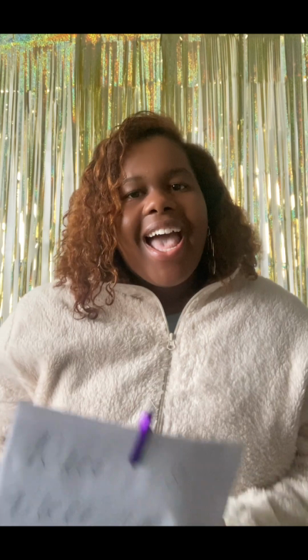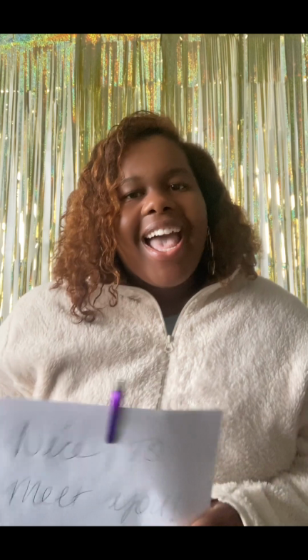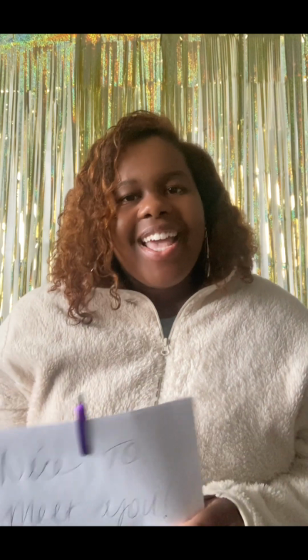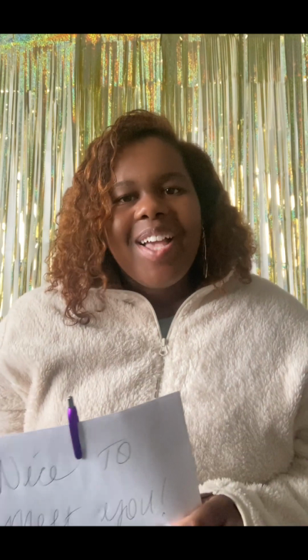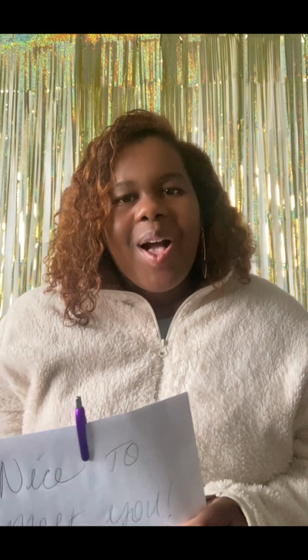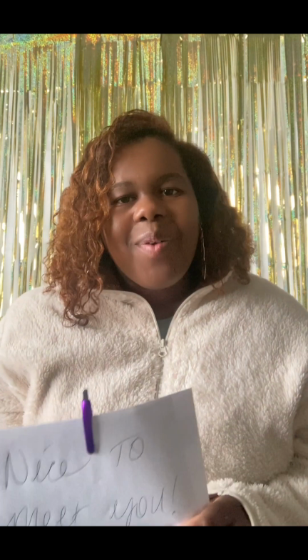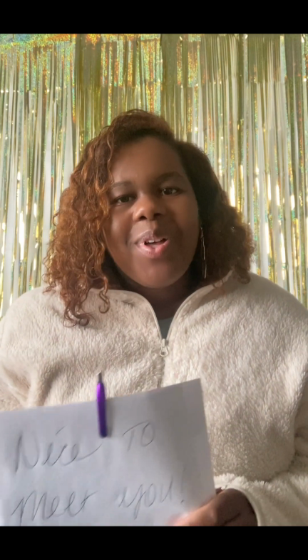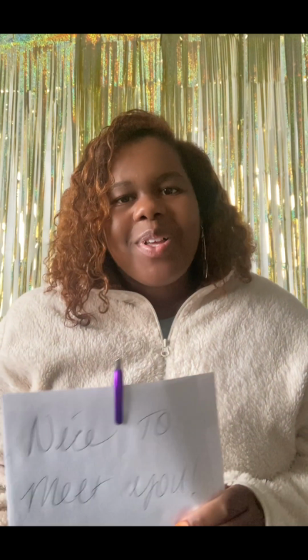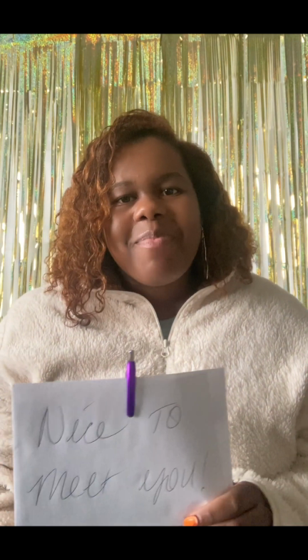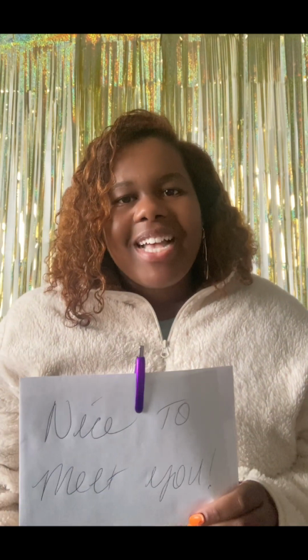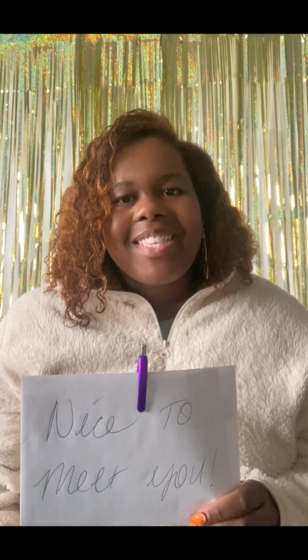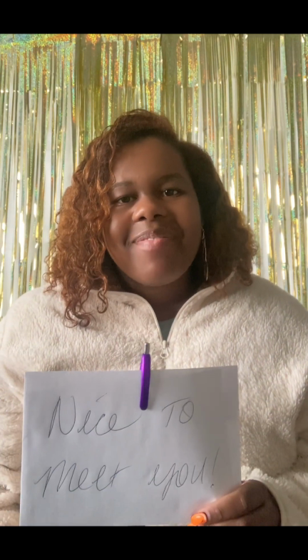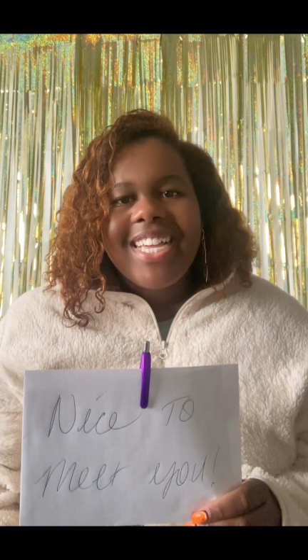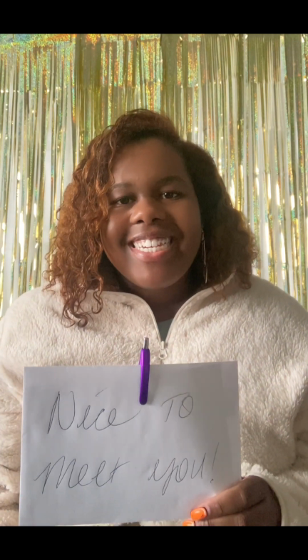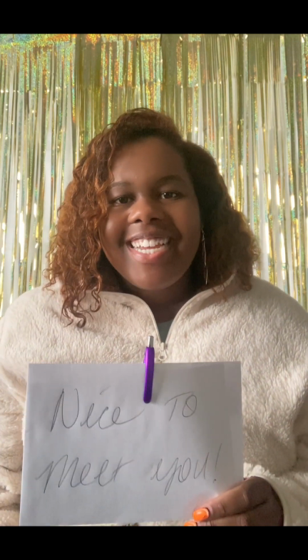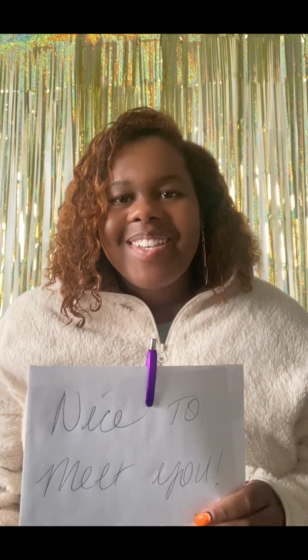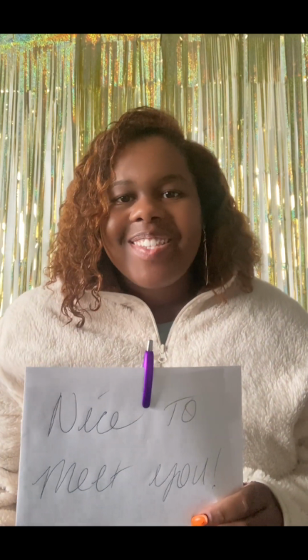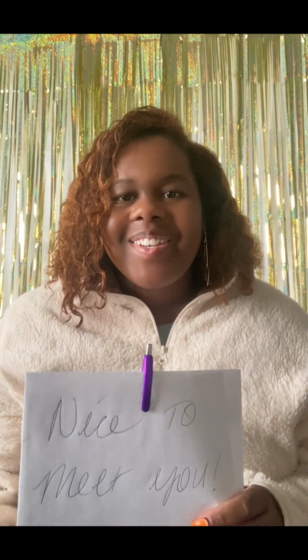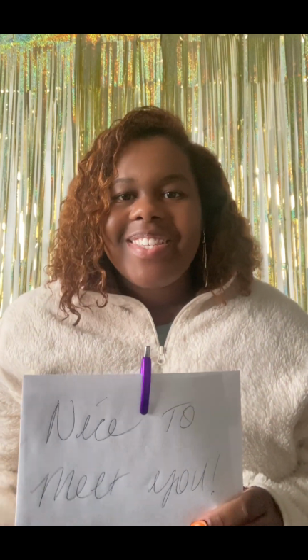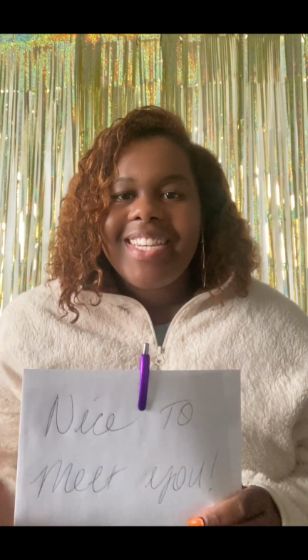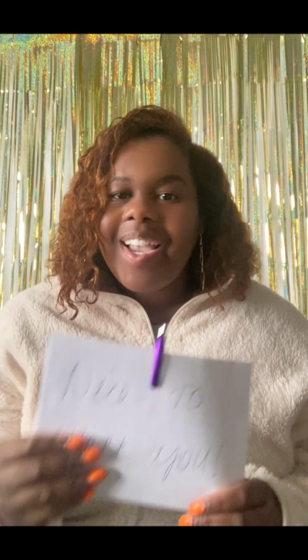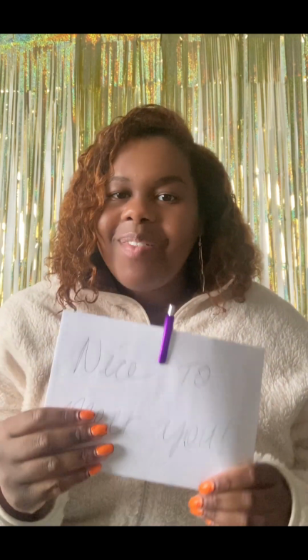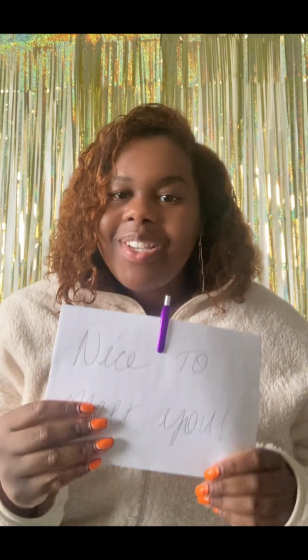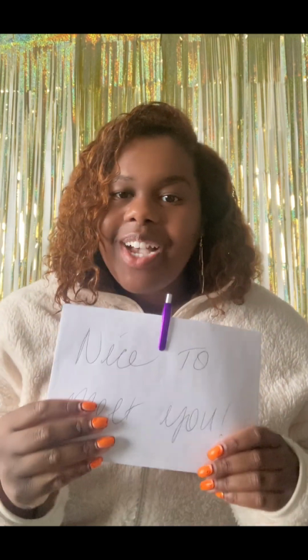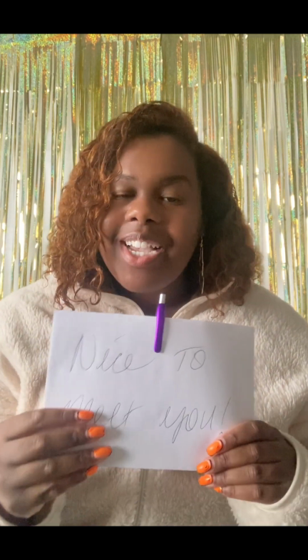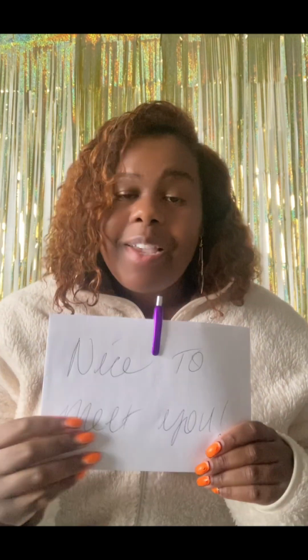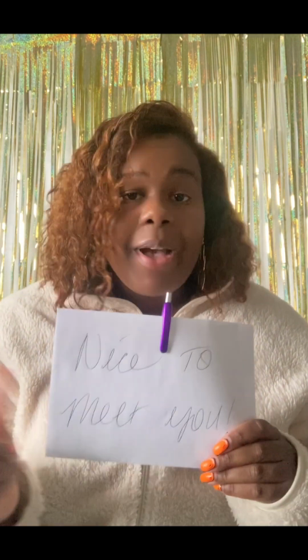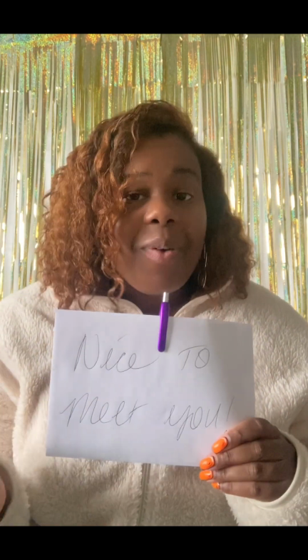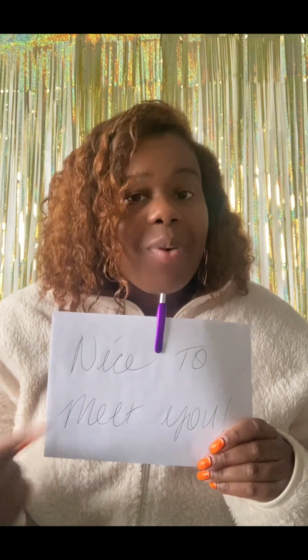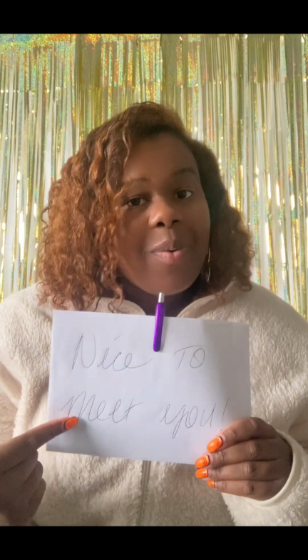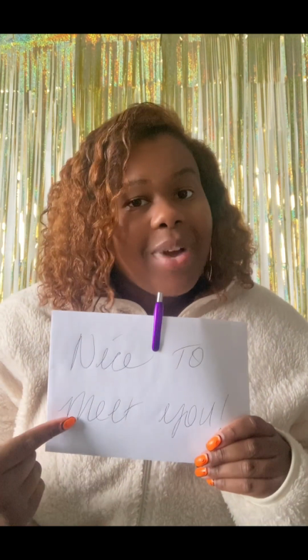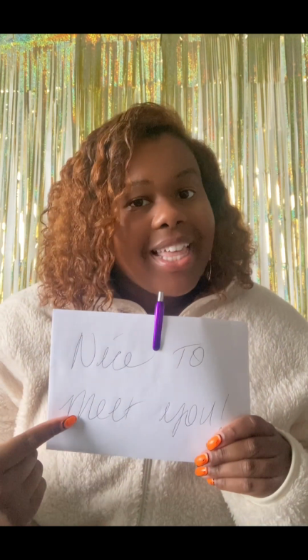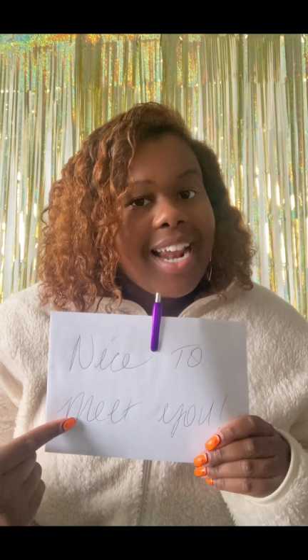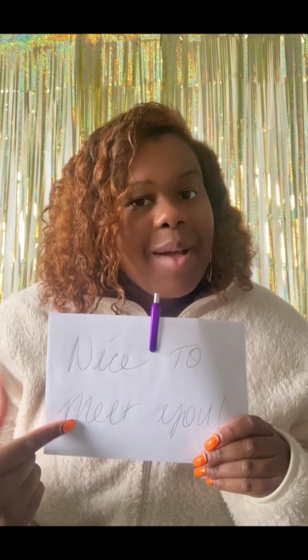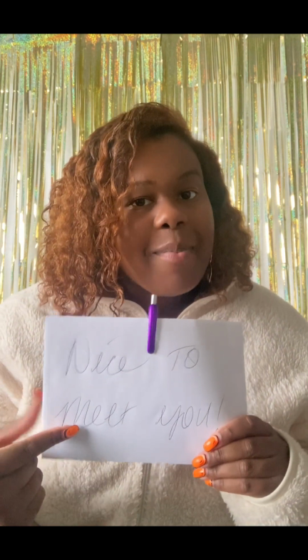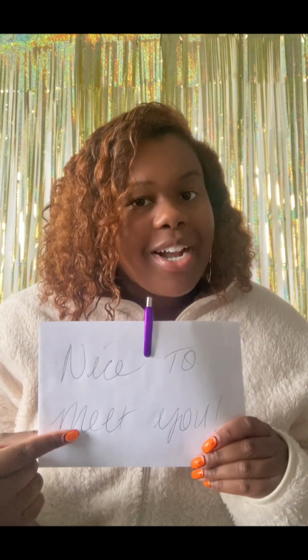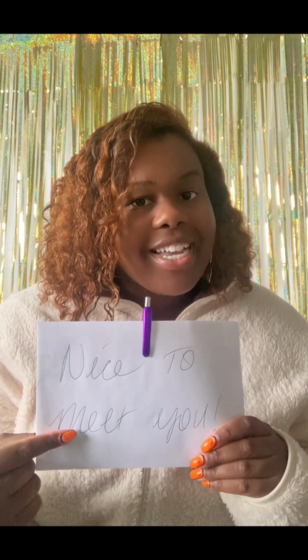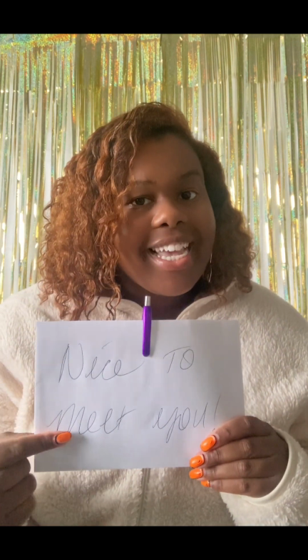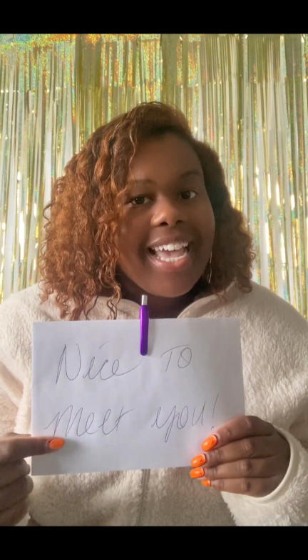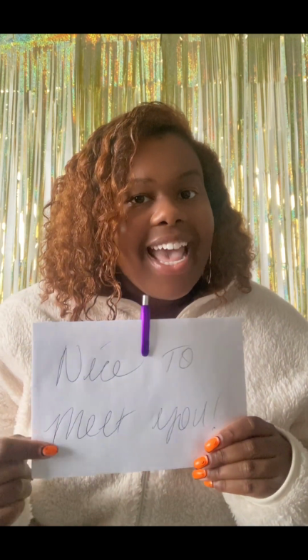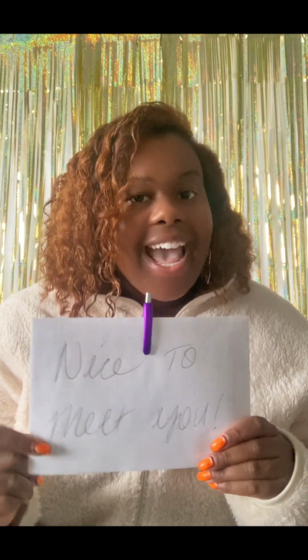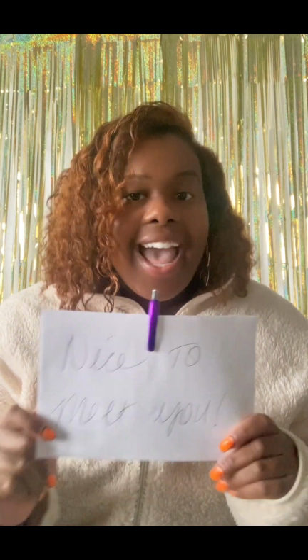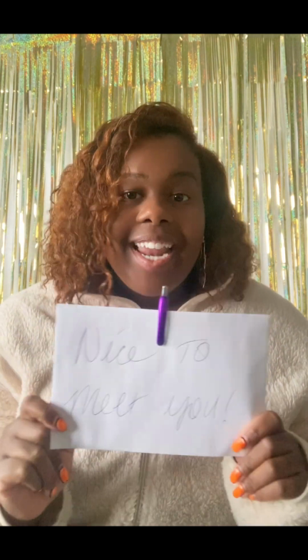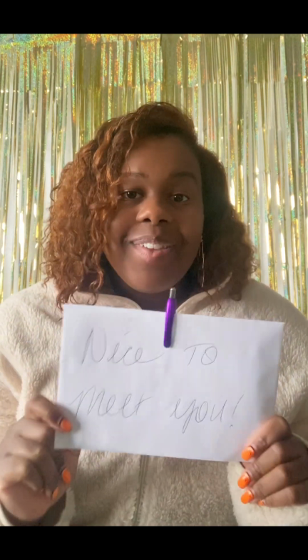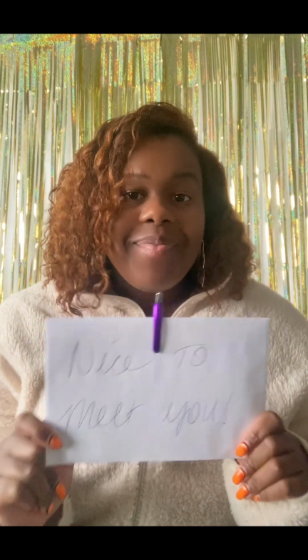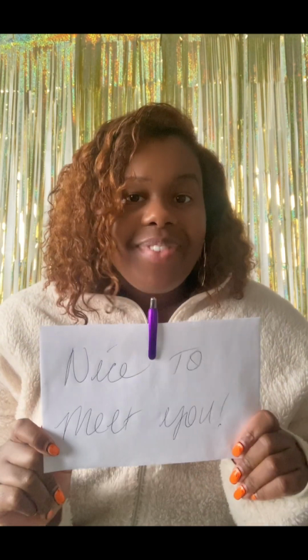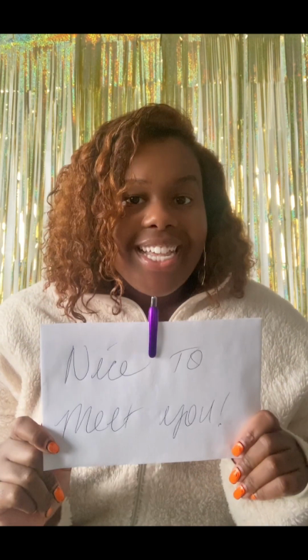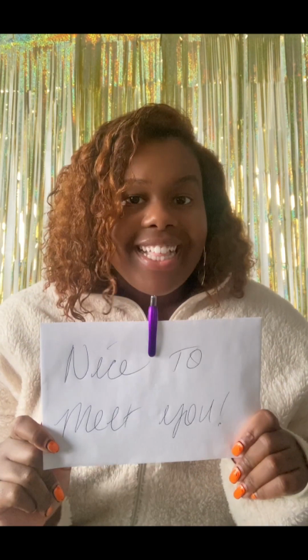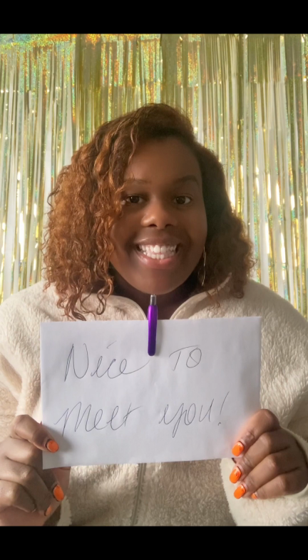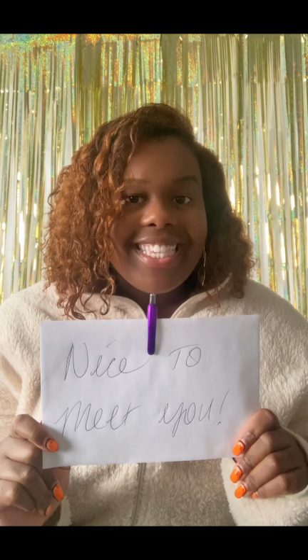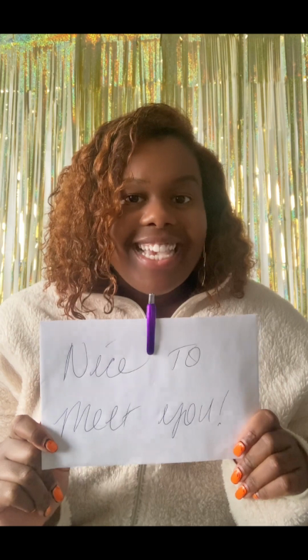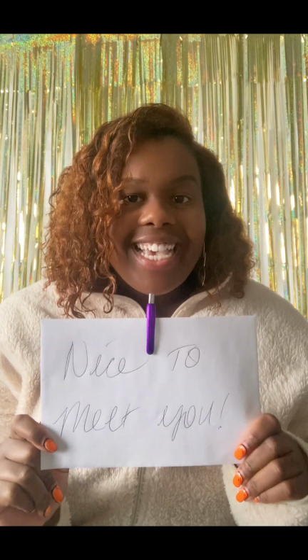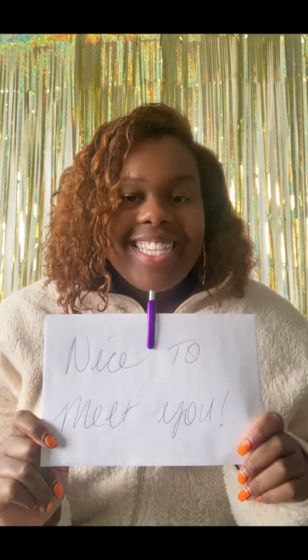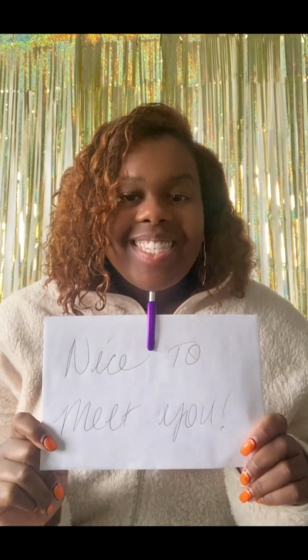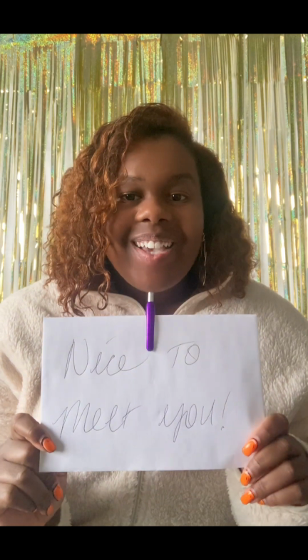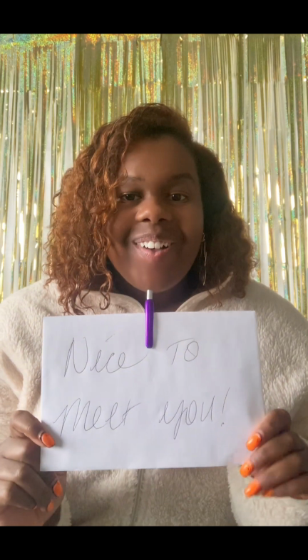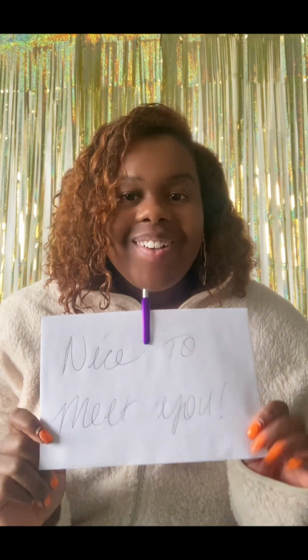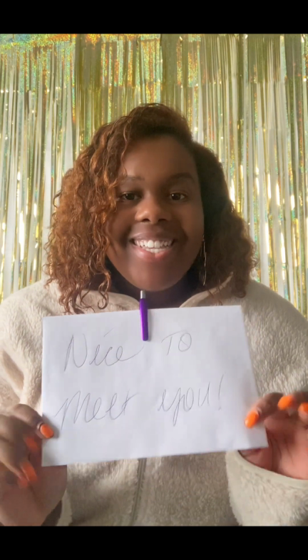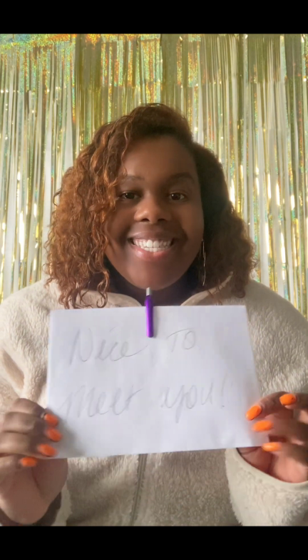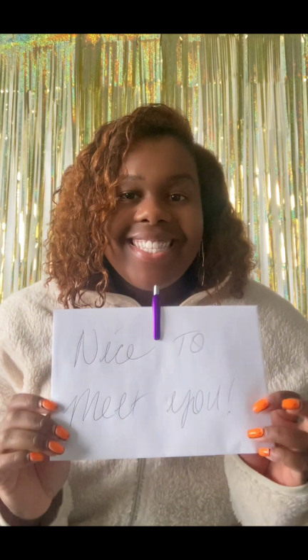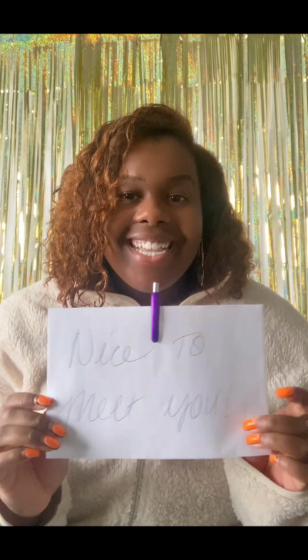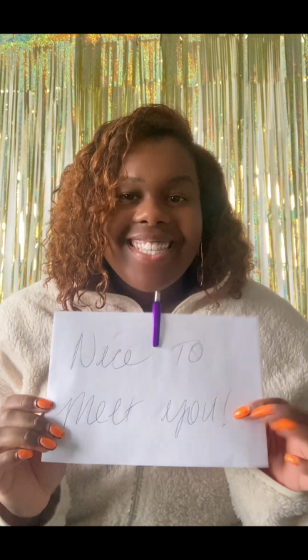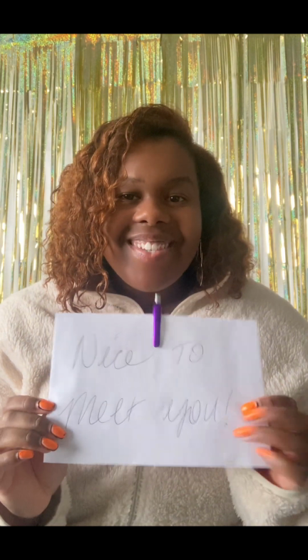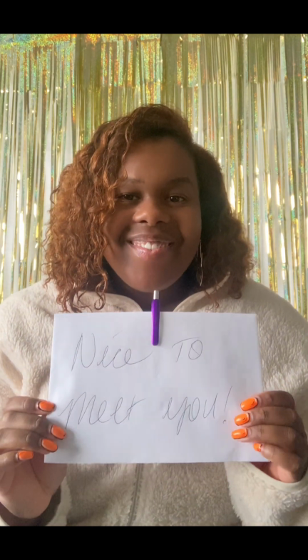Hey y'all welcome back to my channel. So today we're talking about one way that I market at events, so stay tuned.